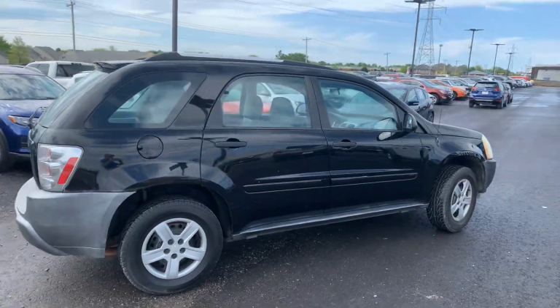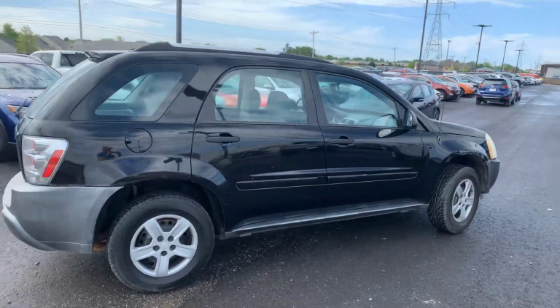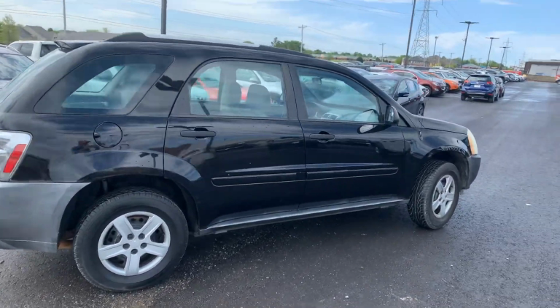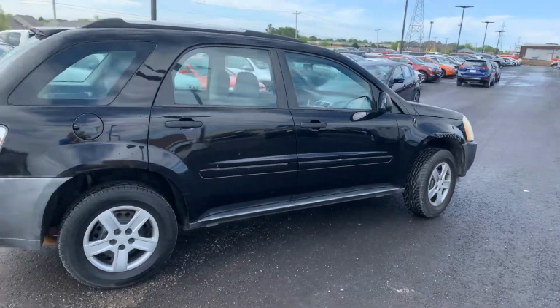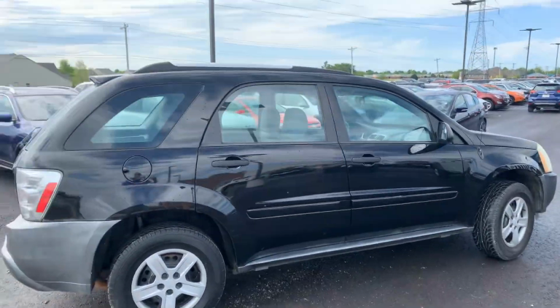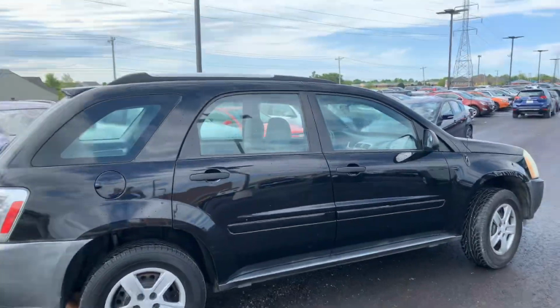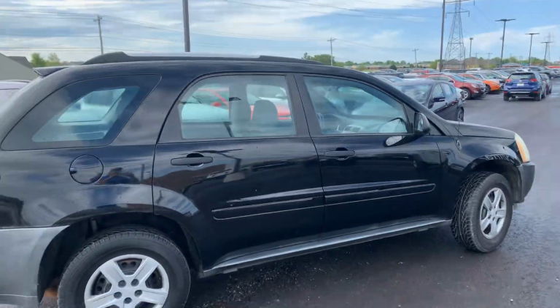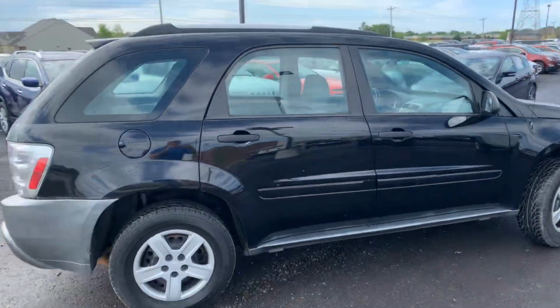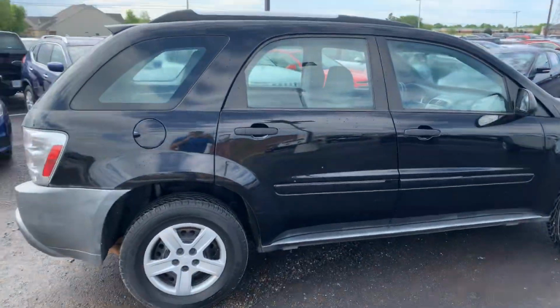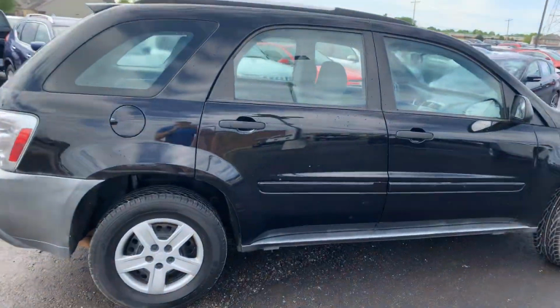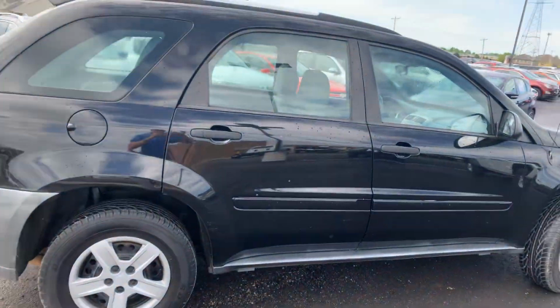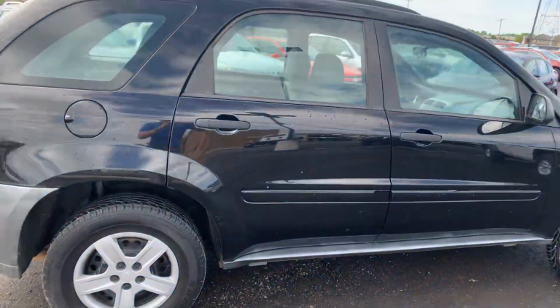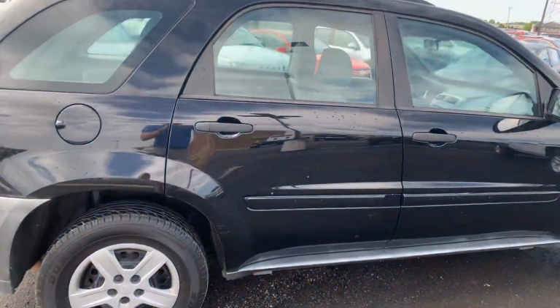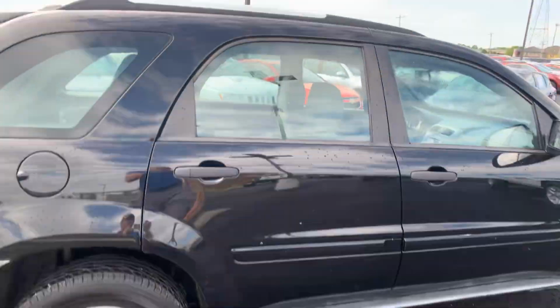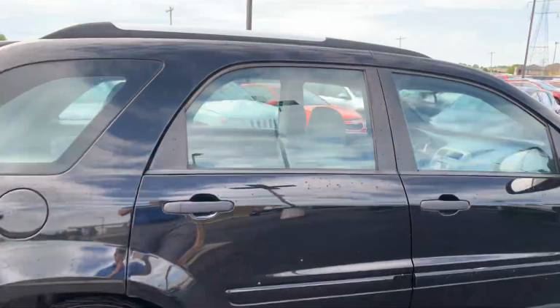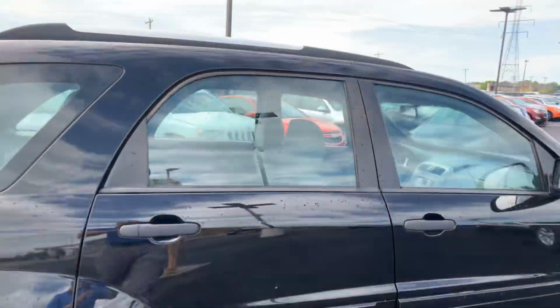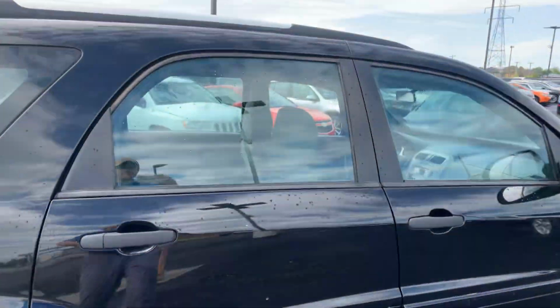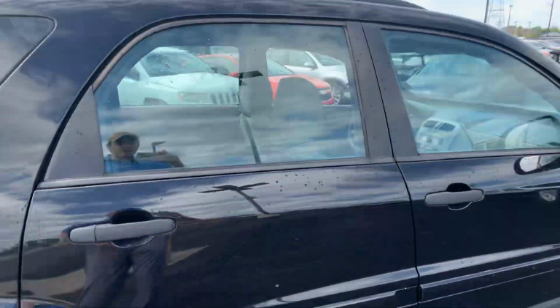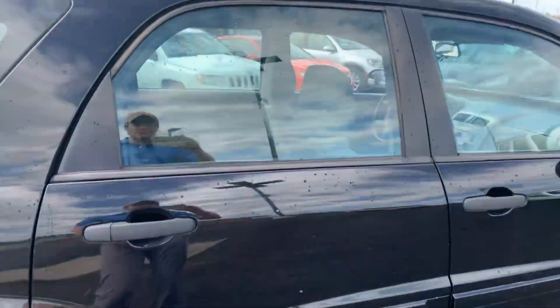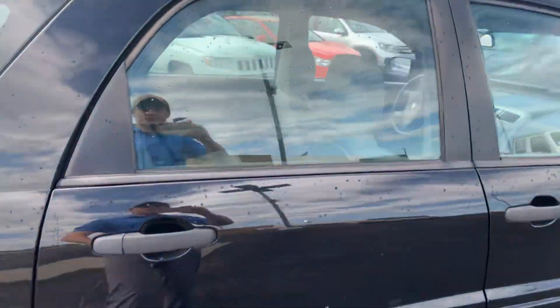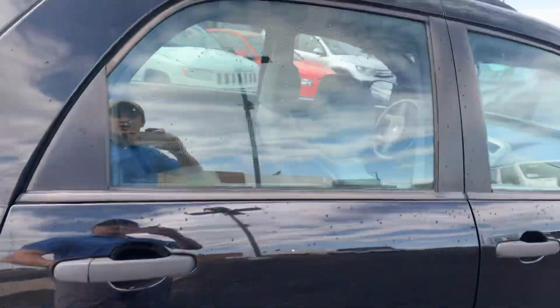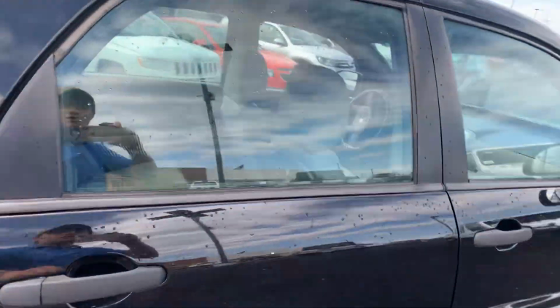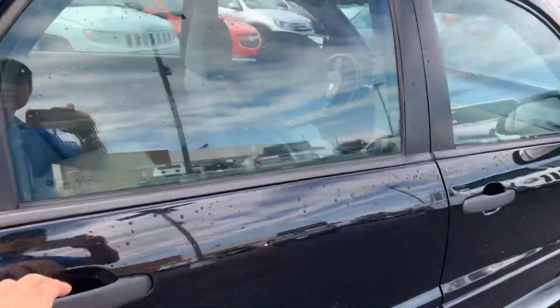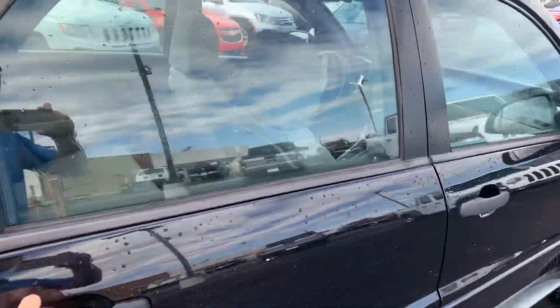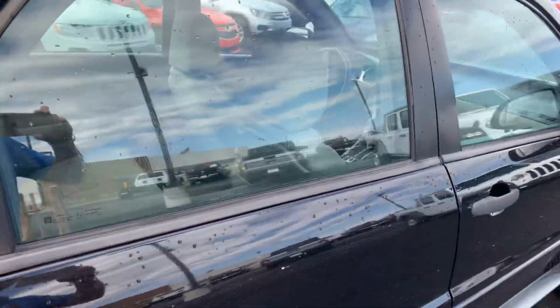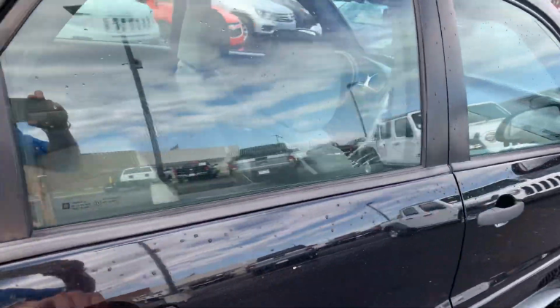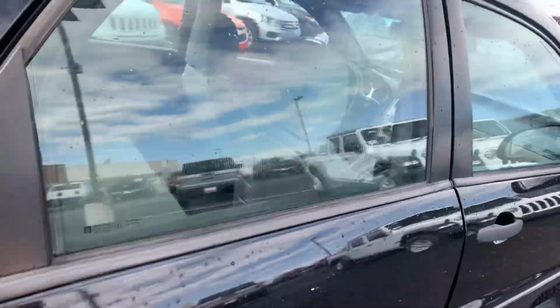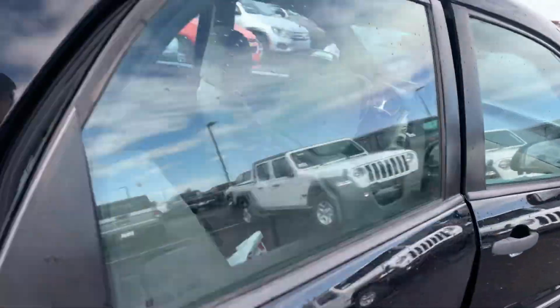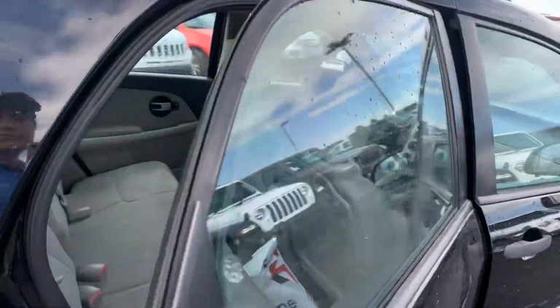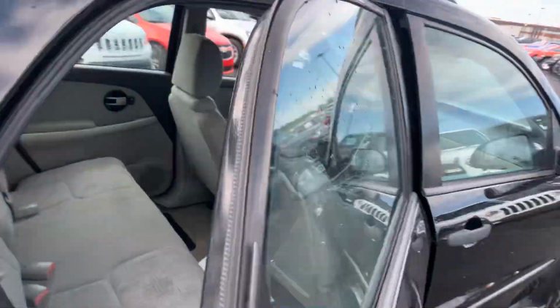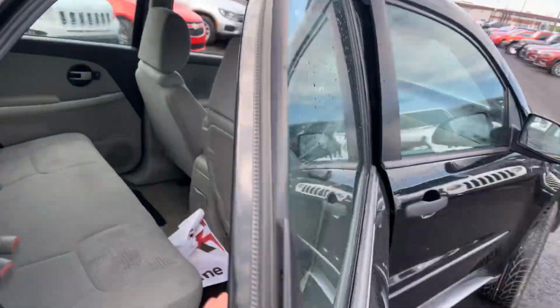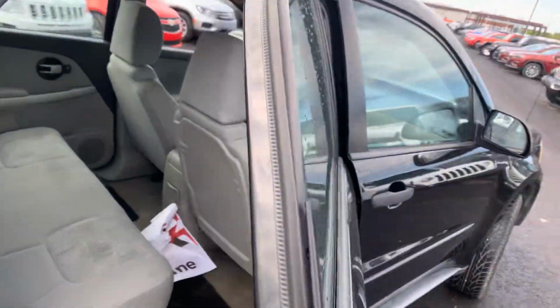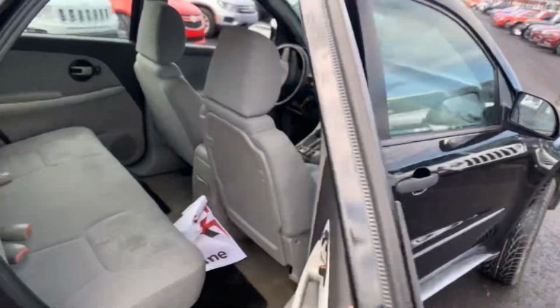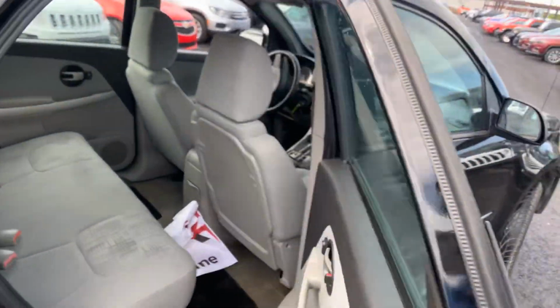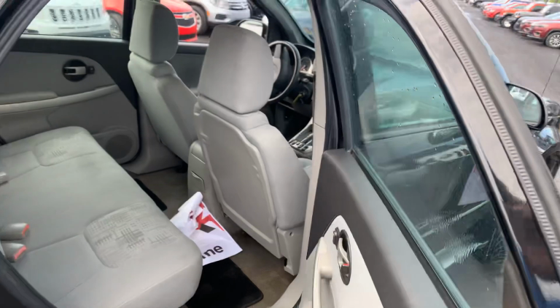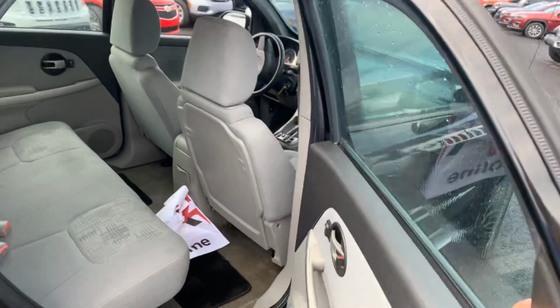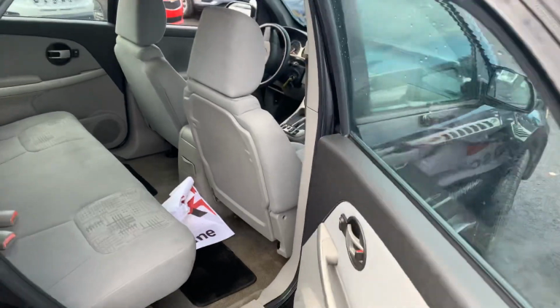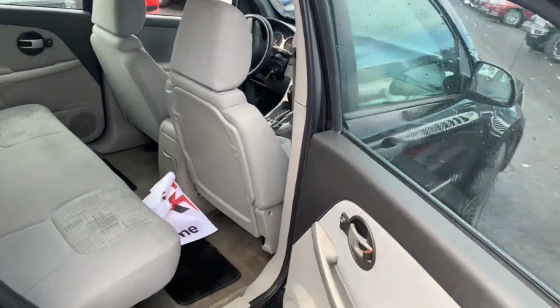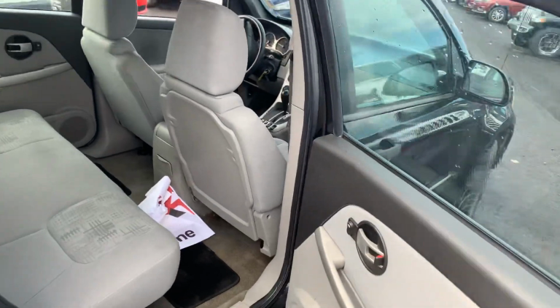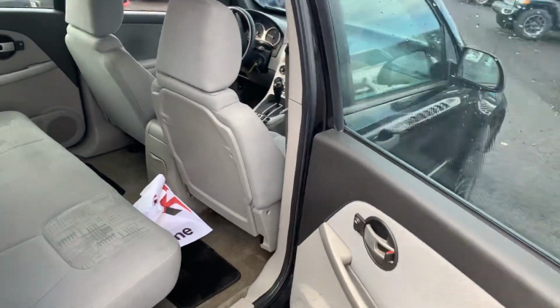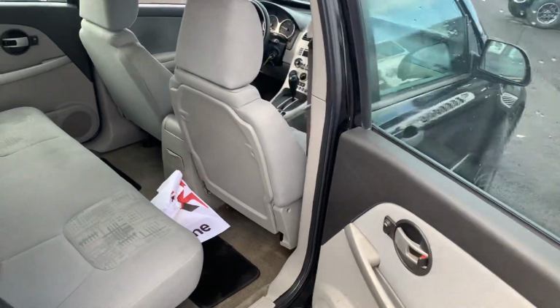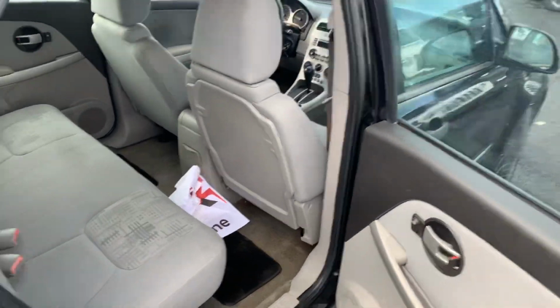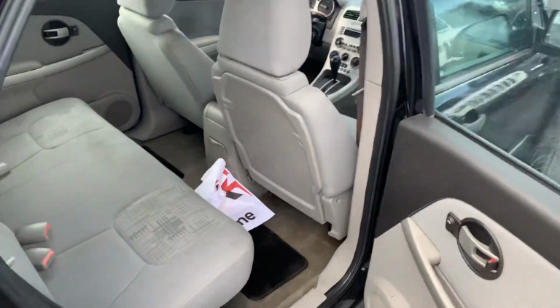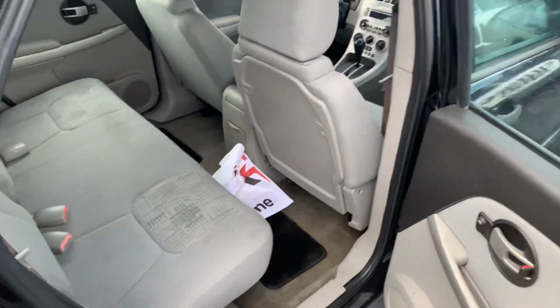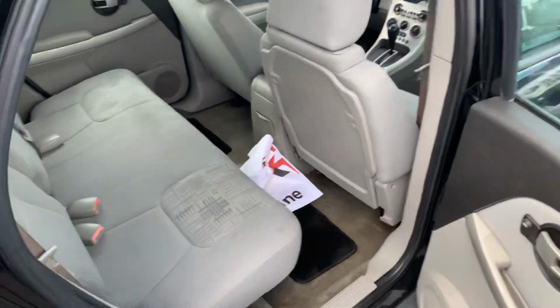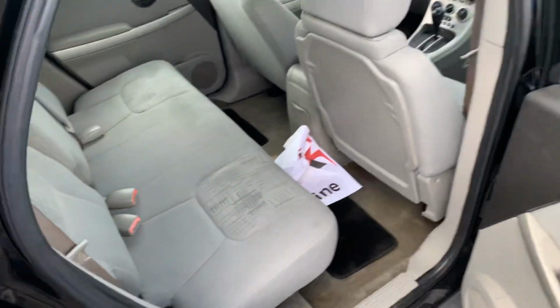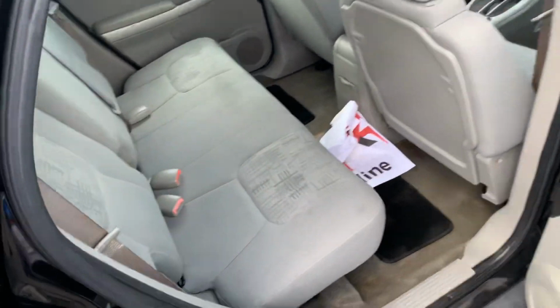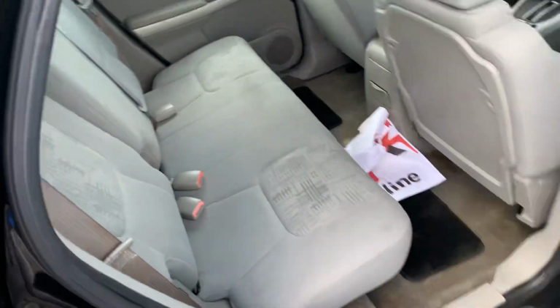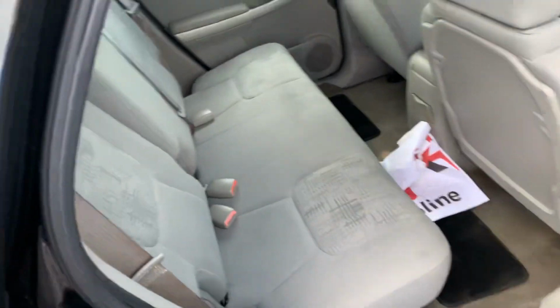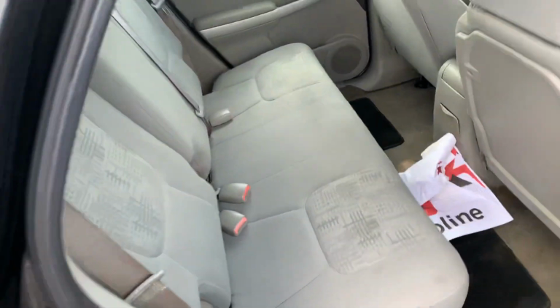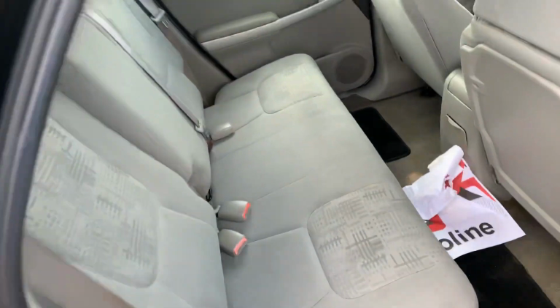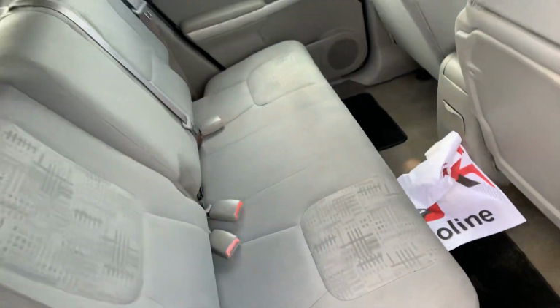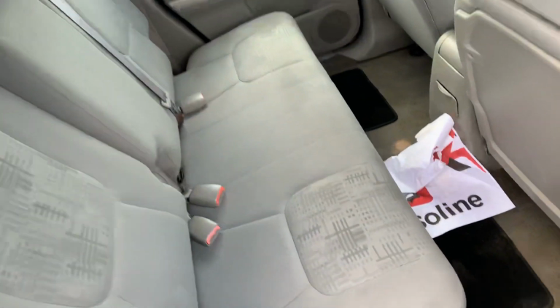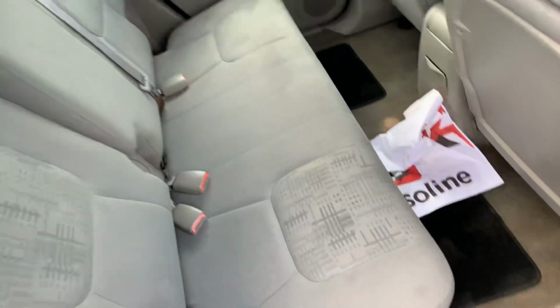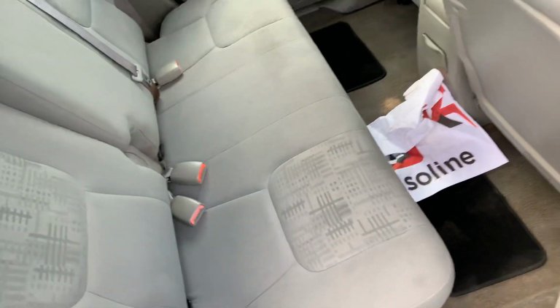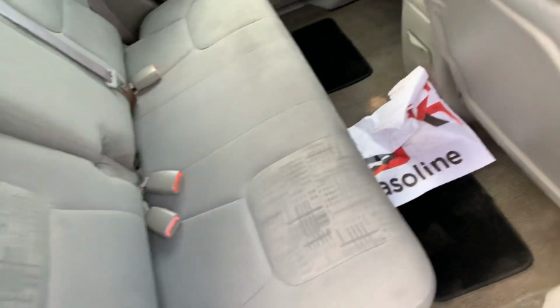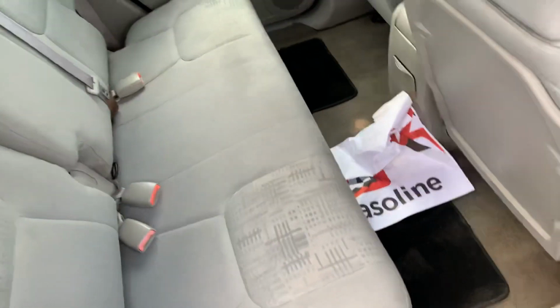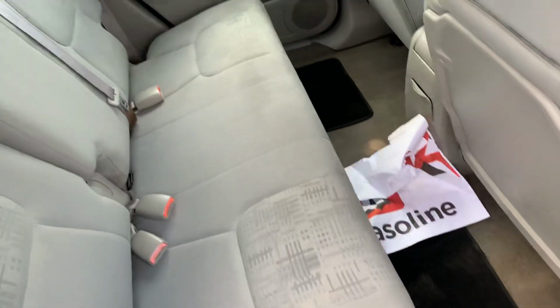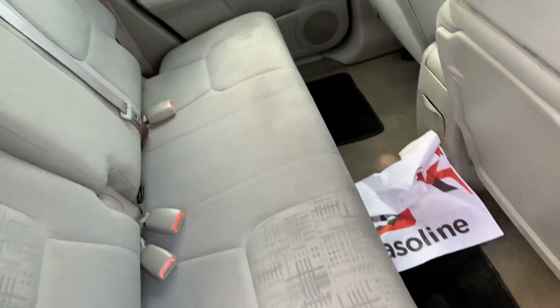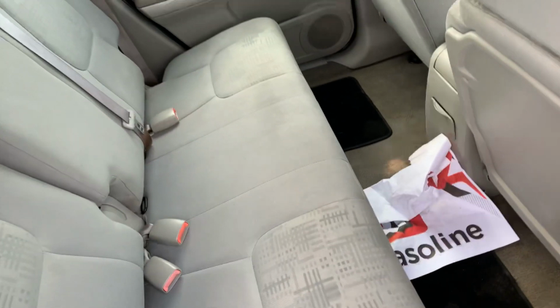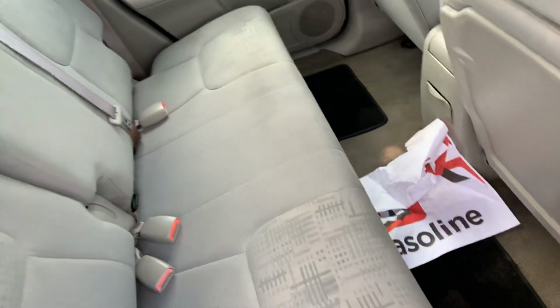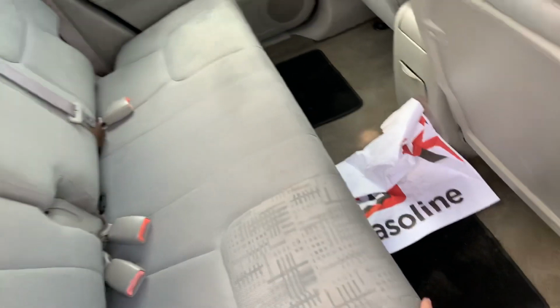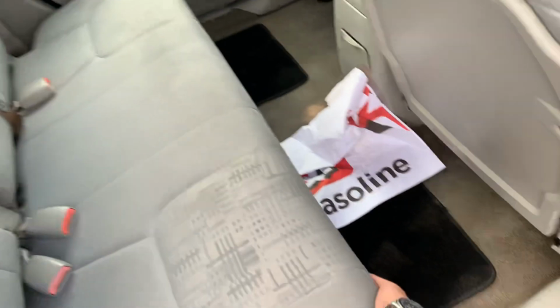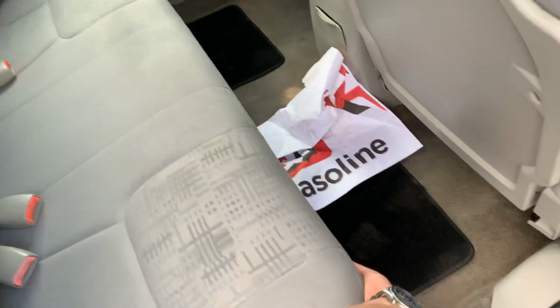I'll go into the back seat. It's actually not too bad of a car. For a 15-year-old vehicle, you can actually see how clean the interior still is.